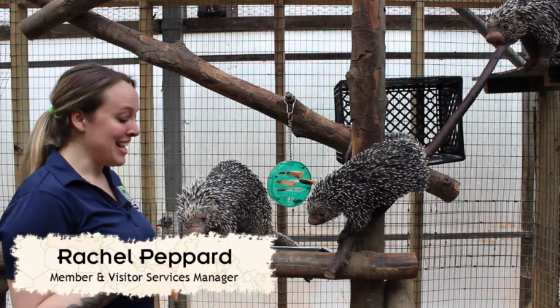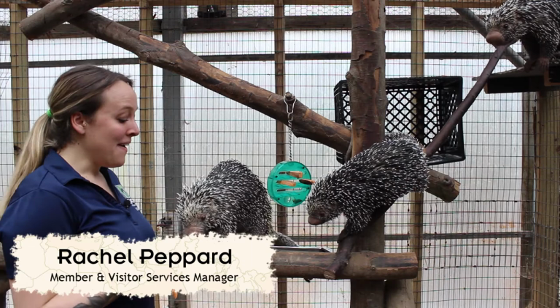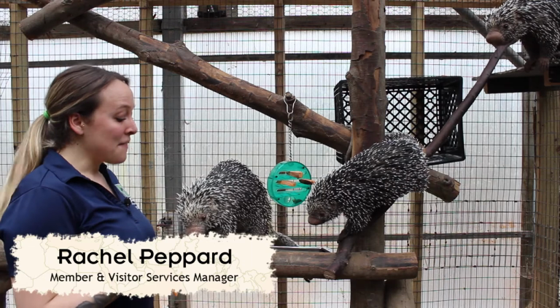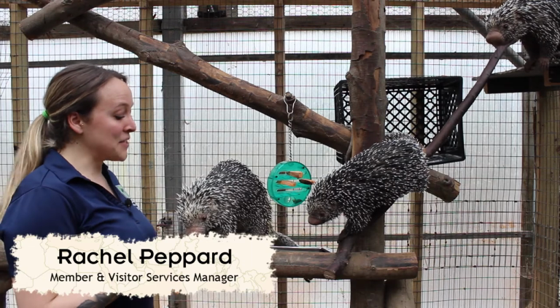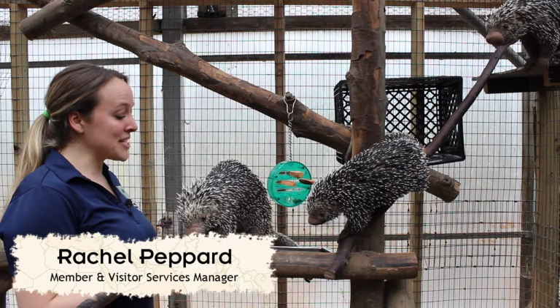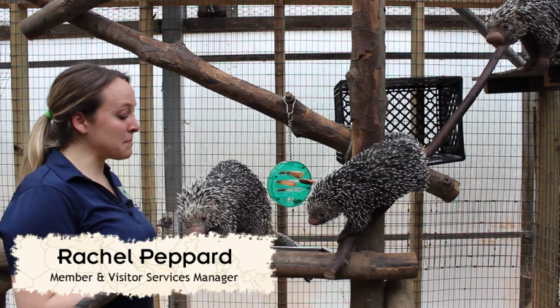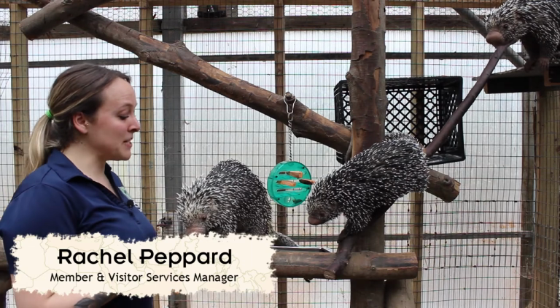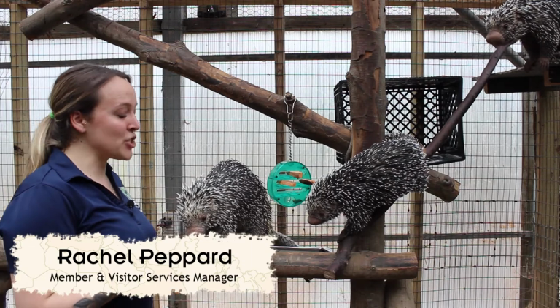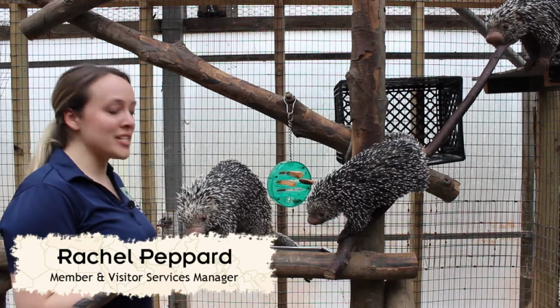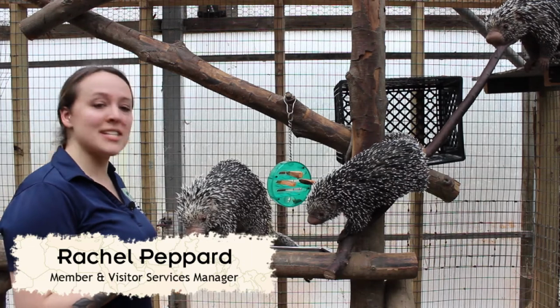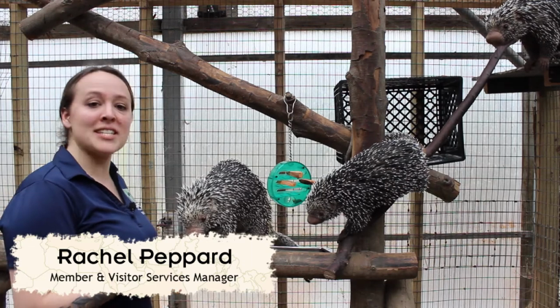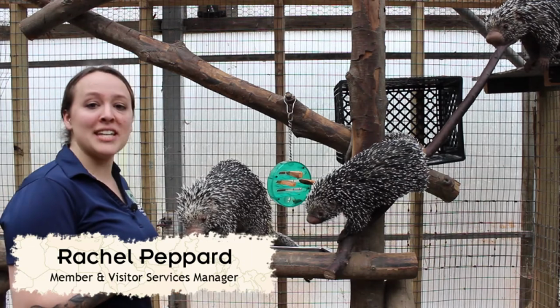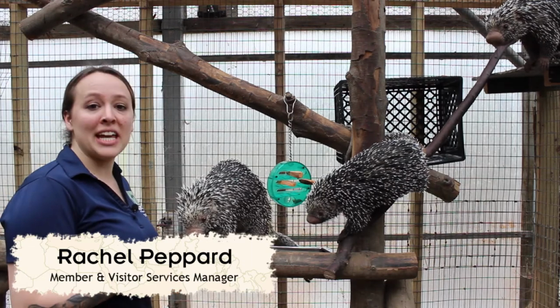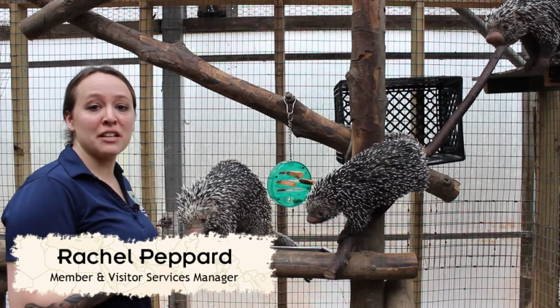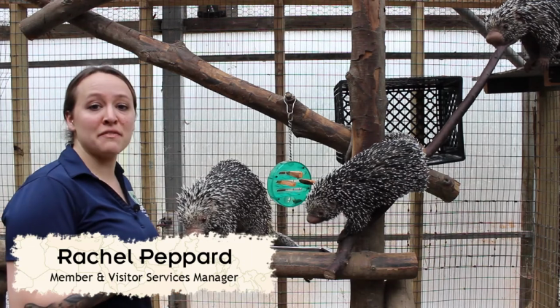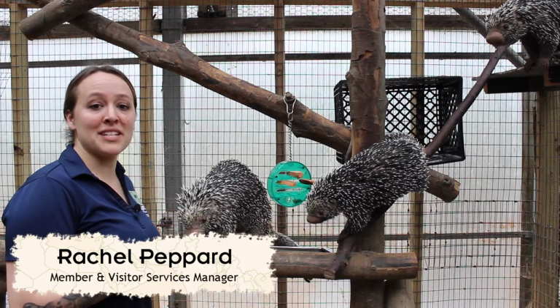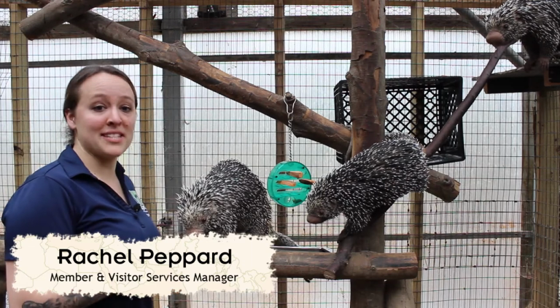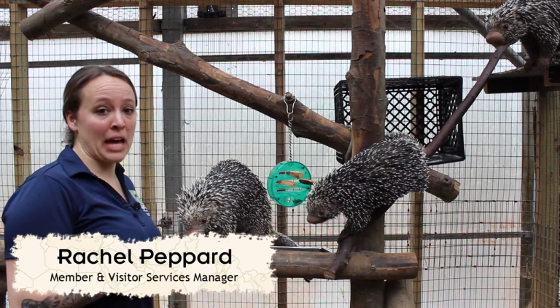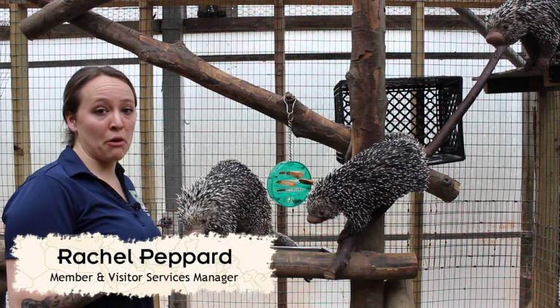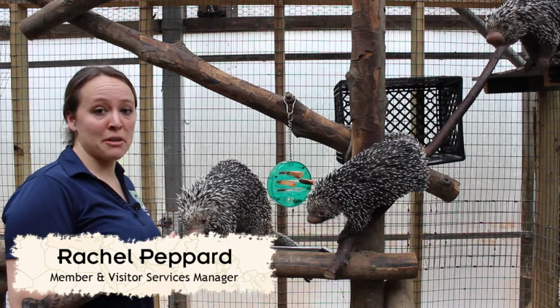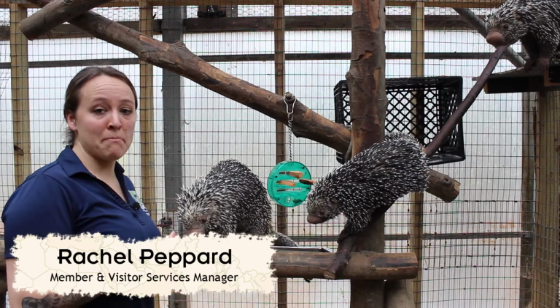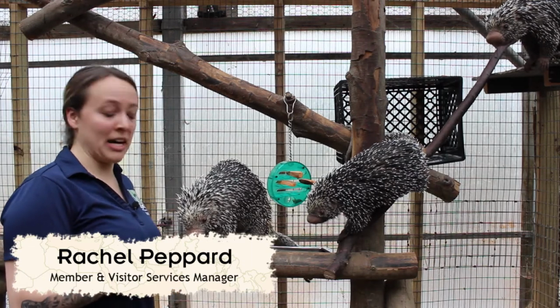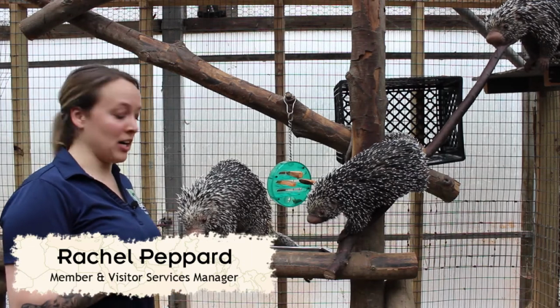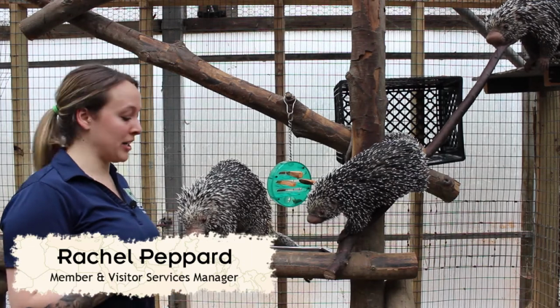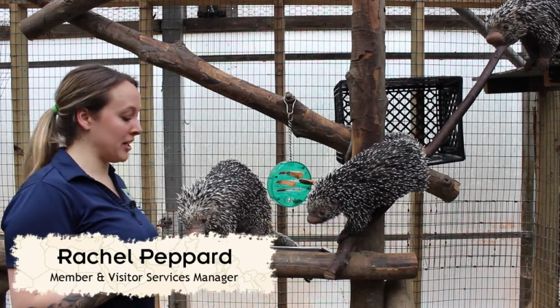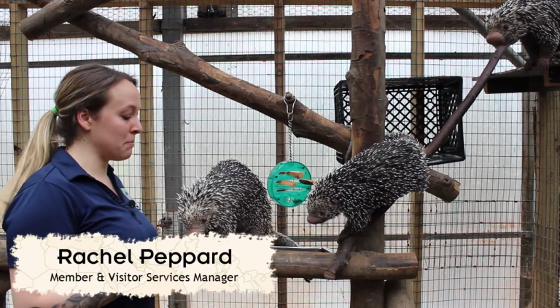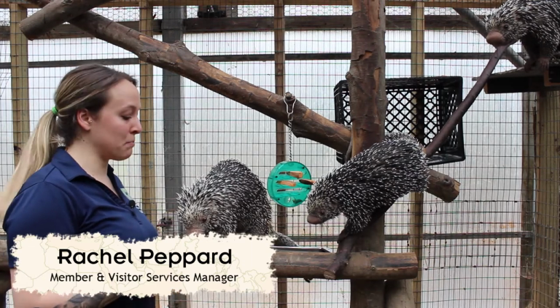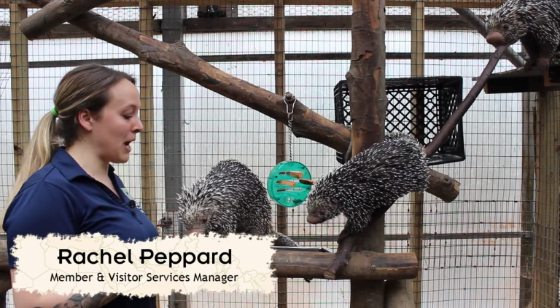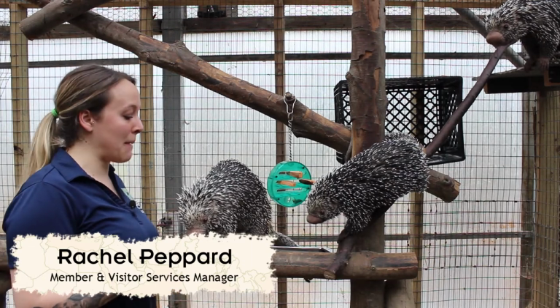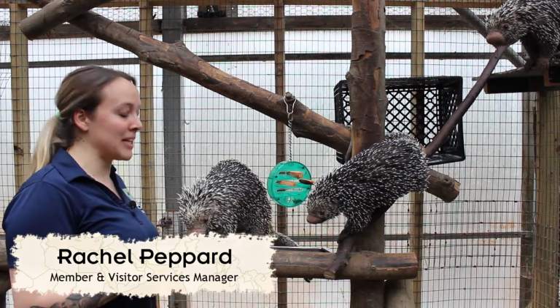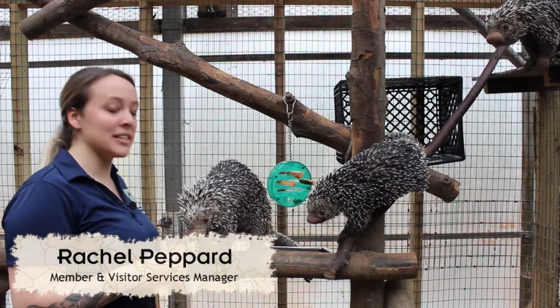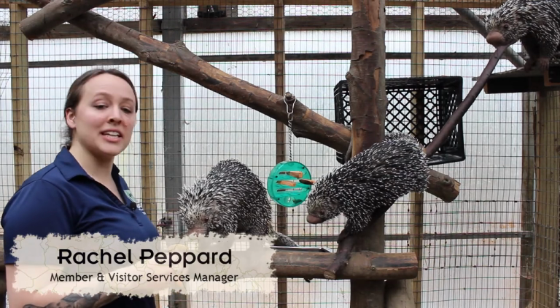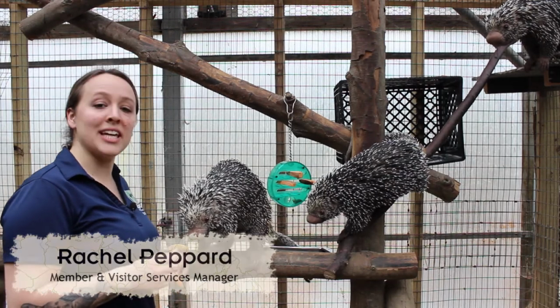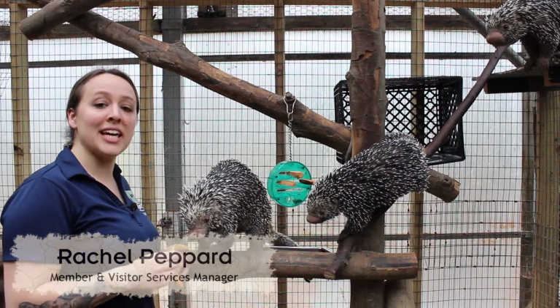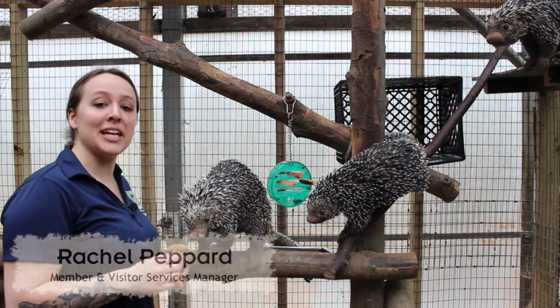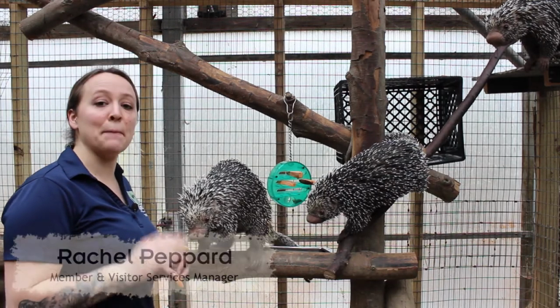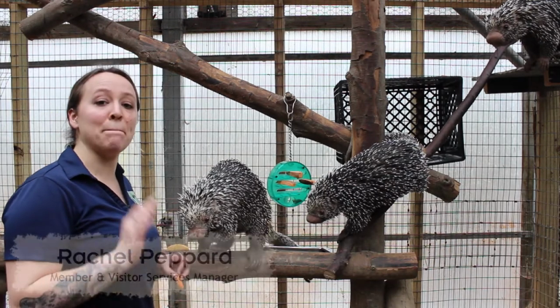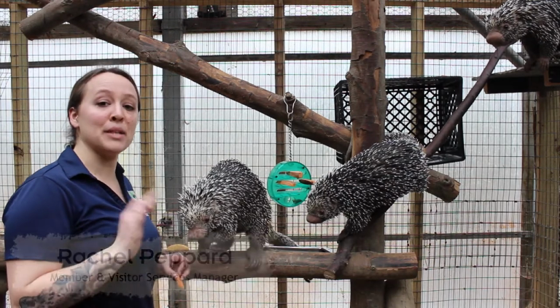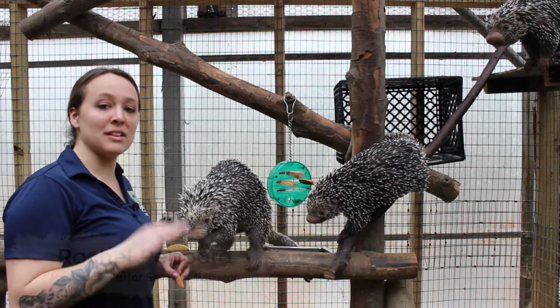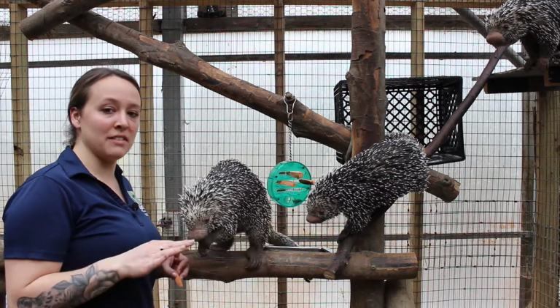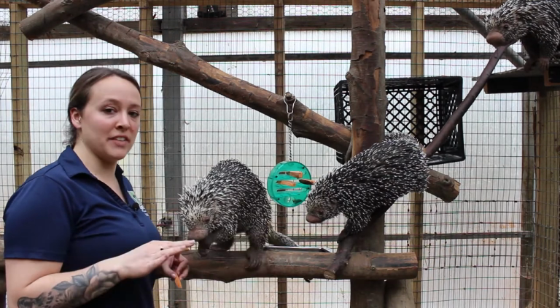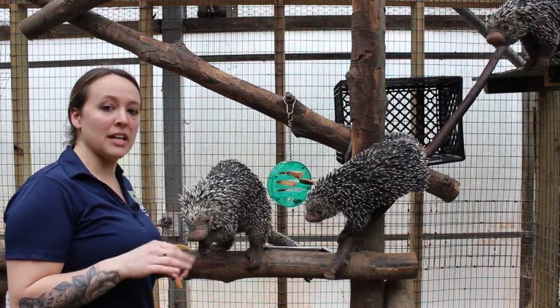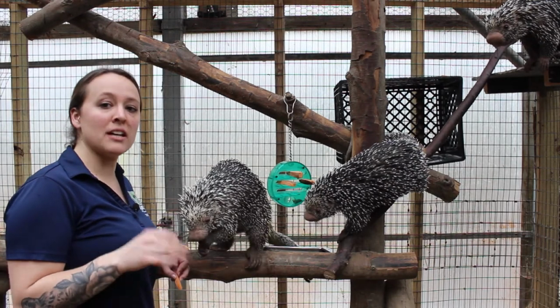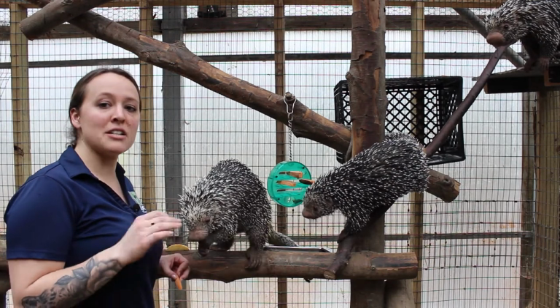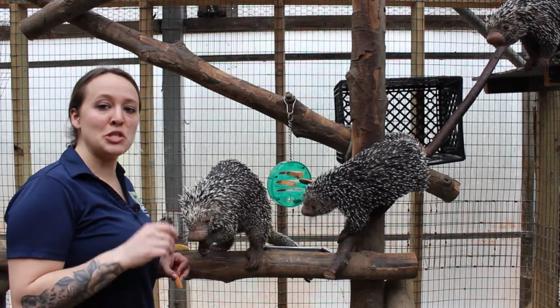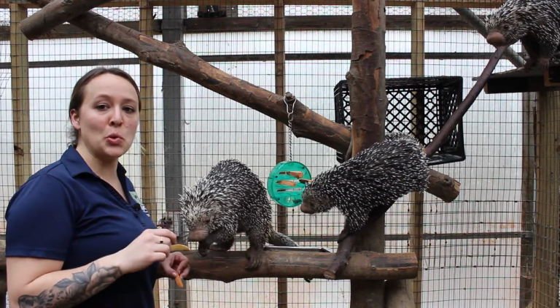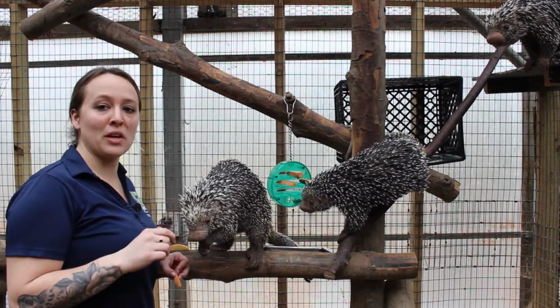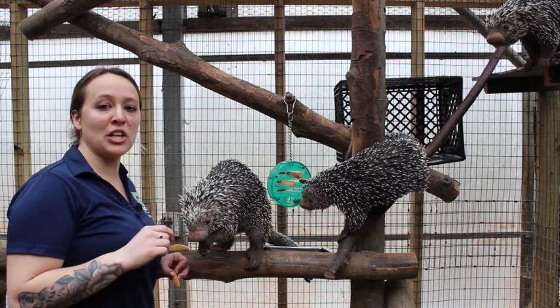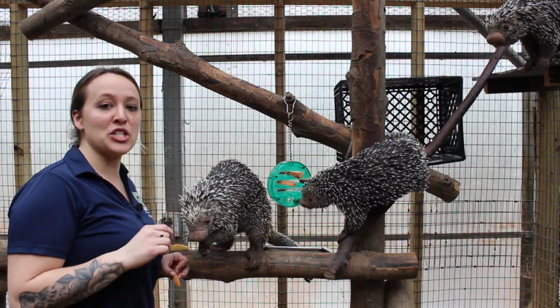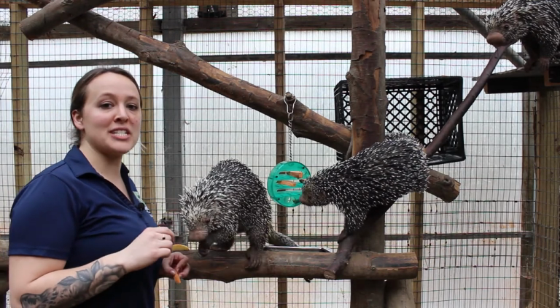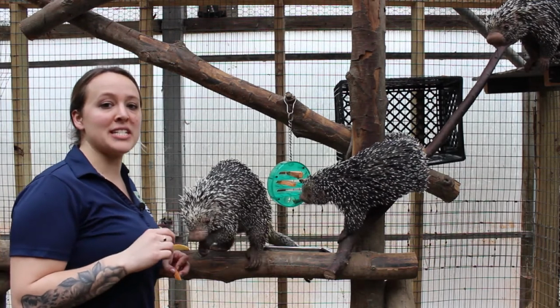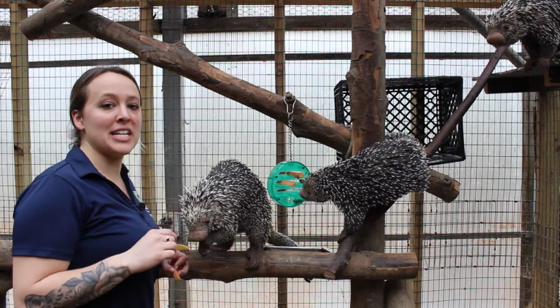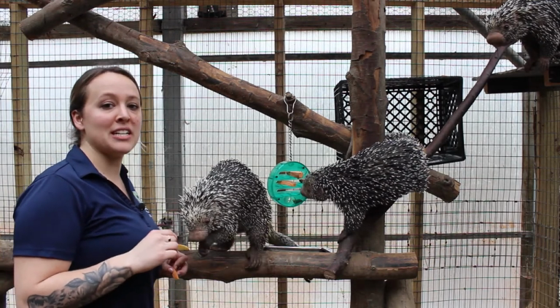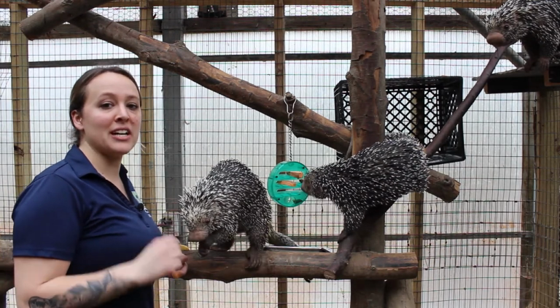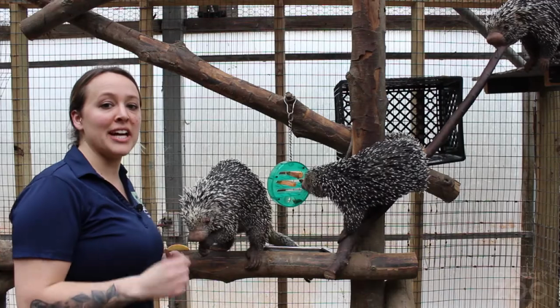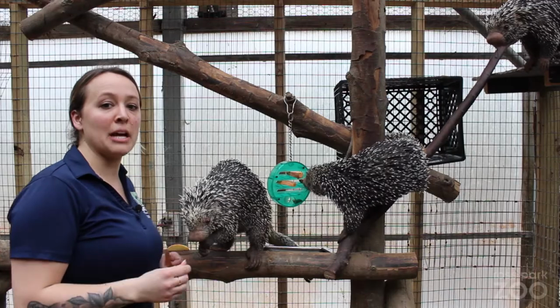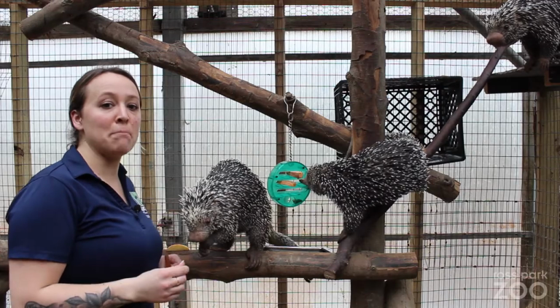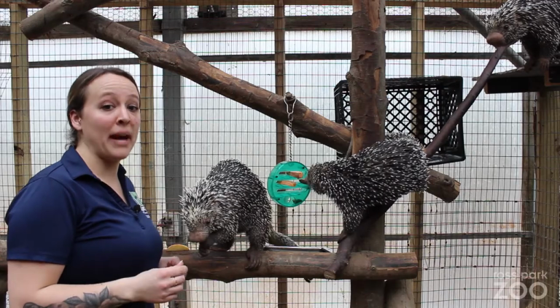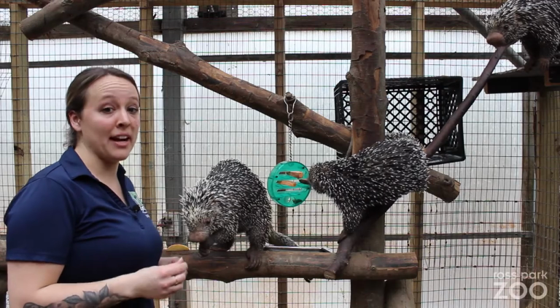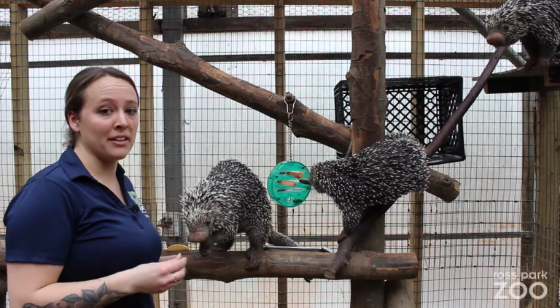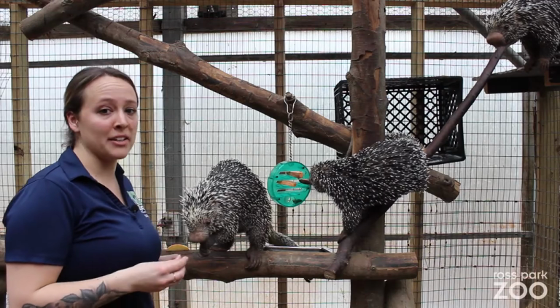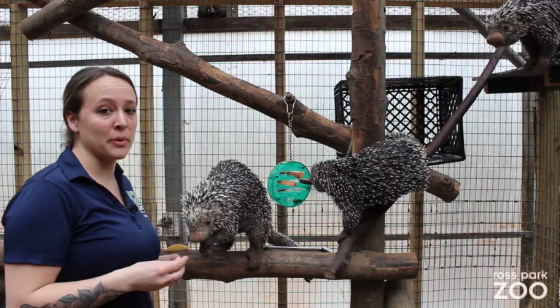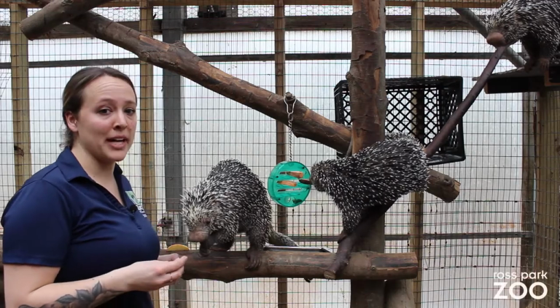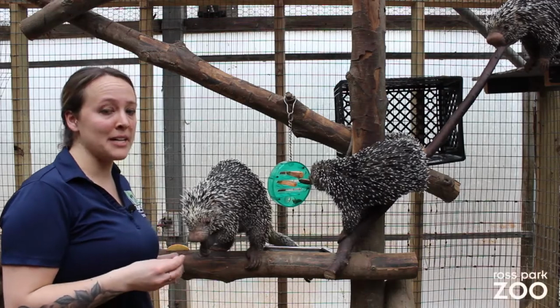This species is native to South America, prominently in Bolivia, North Argentina, and Paraguay.